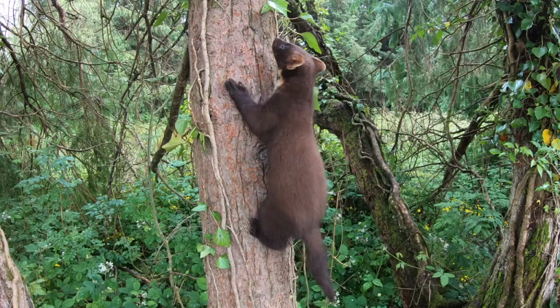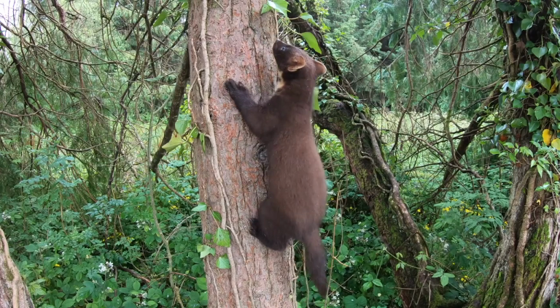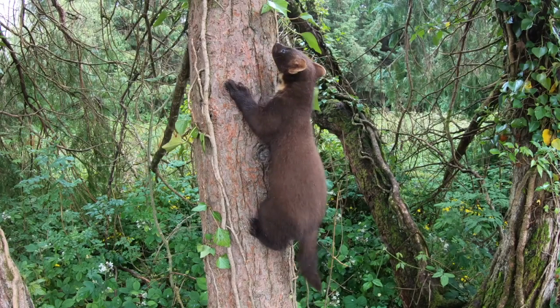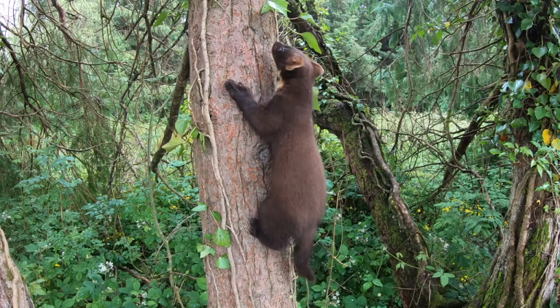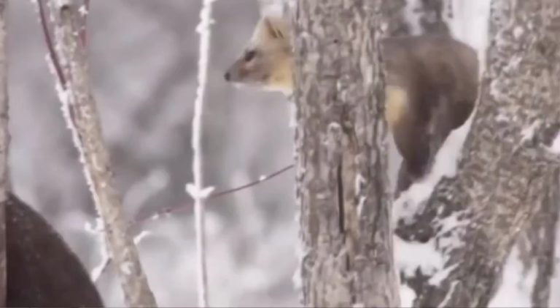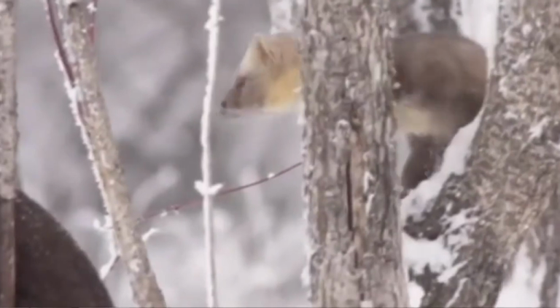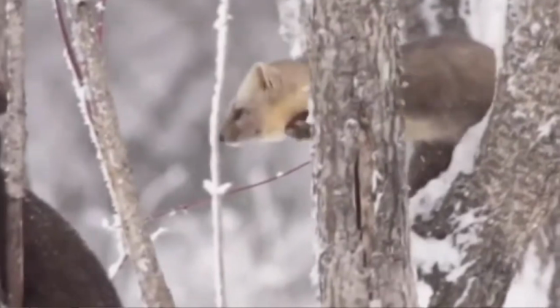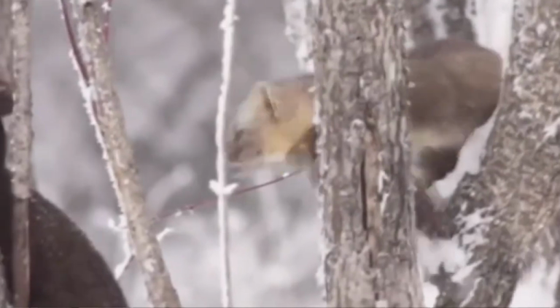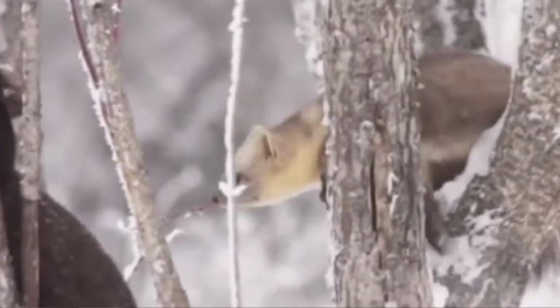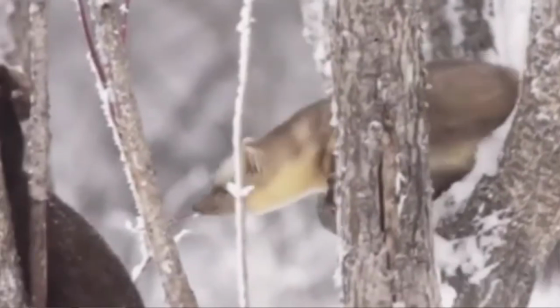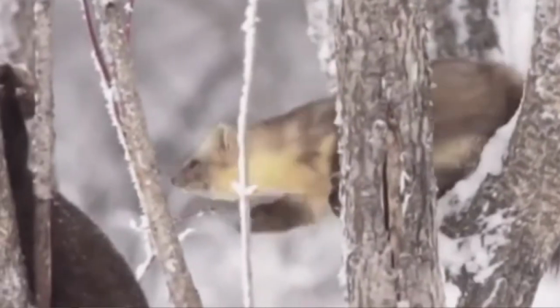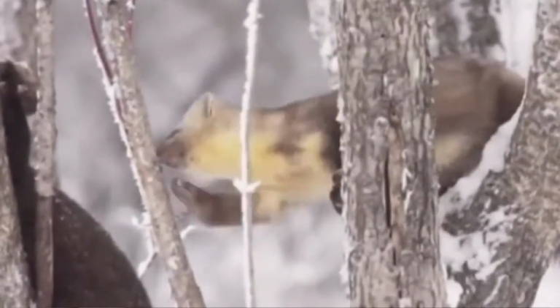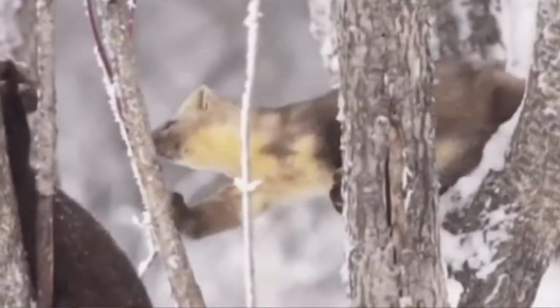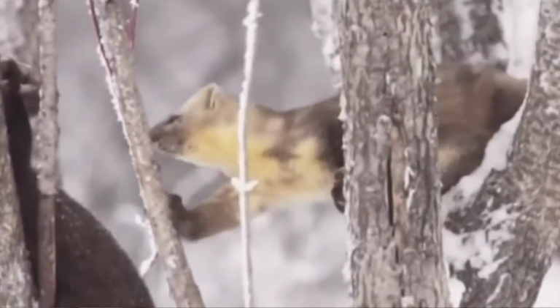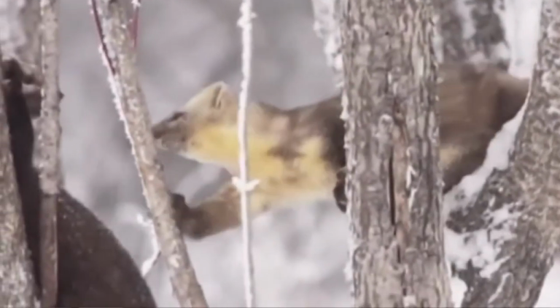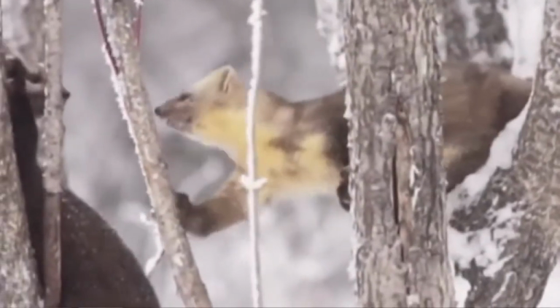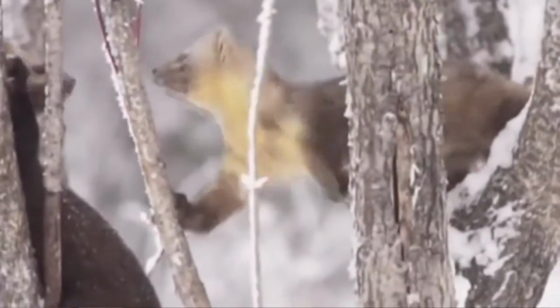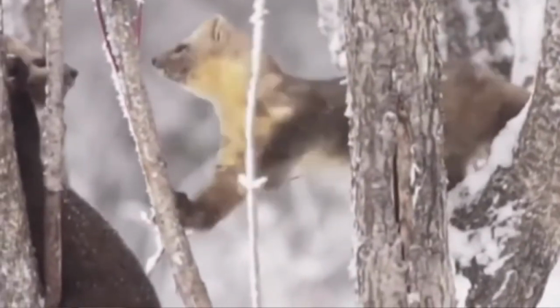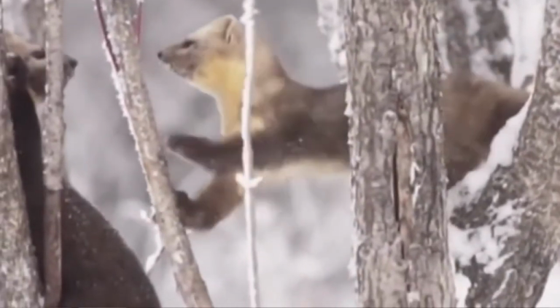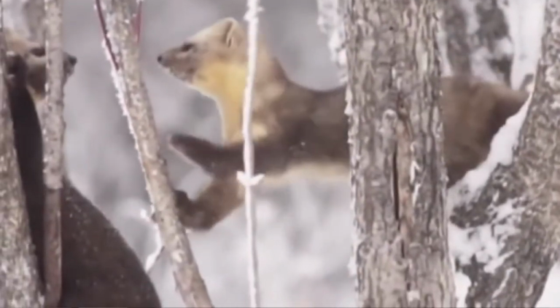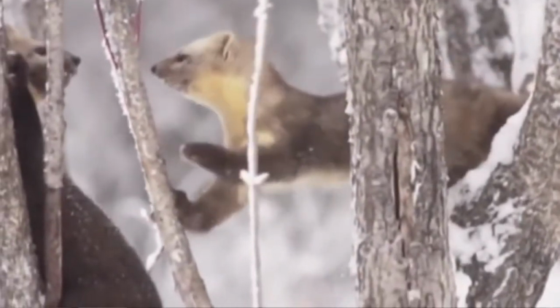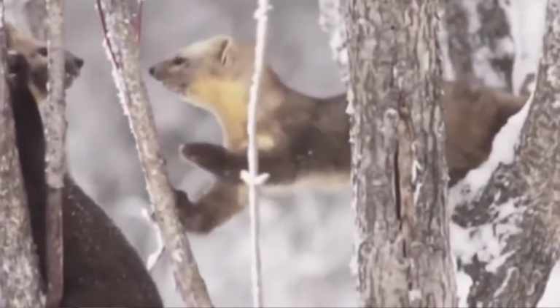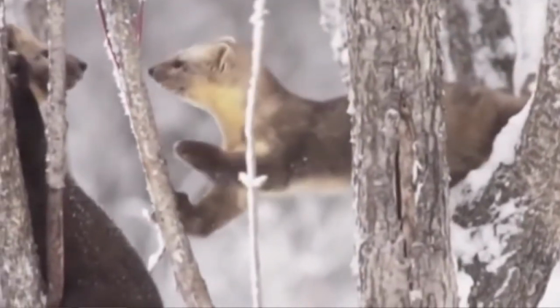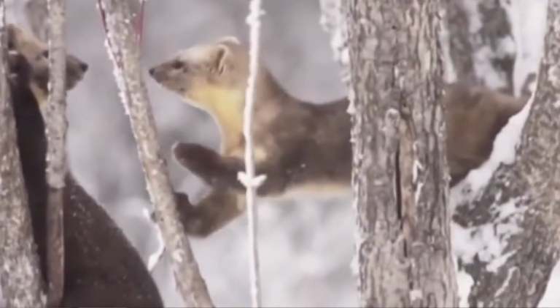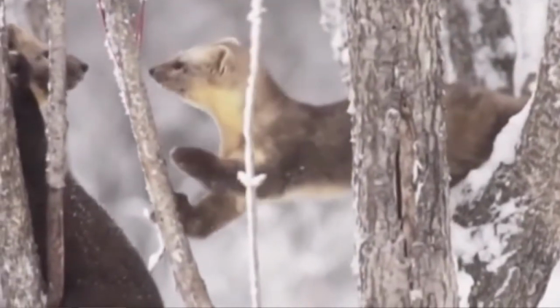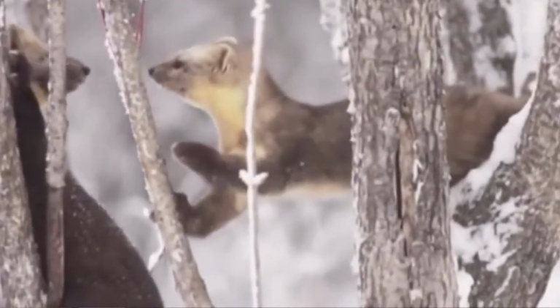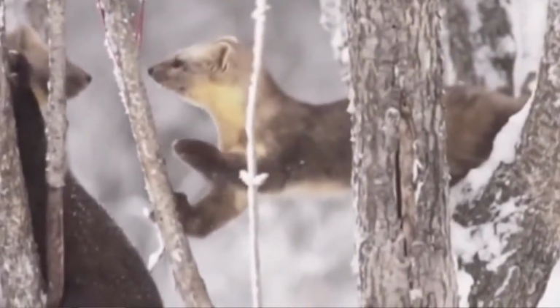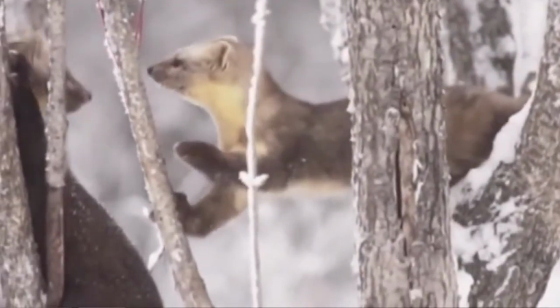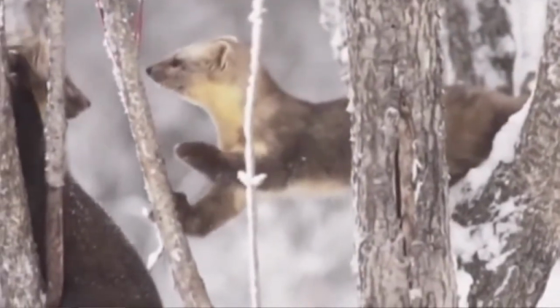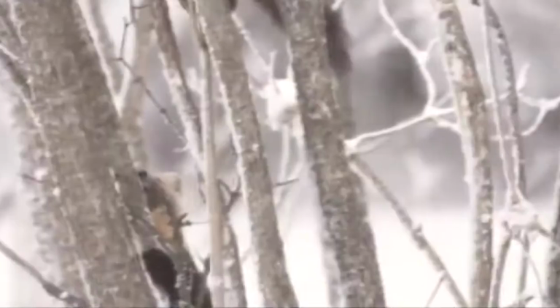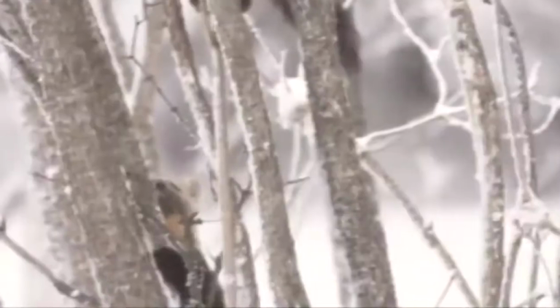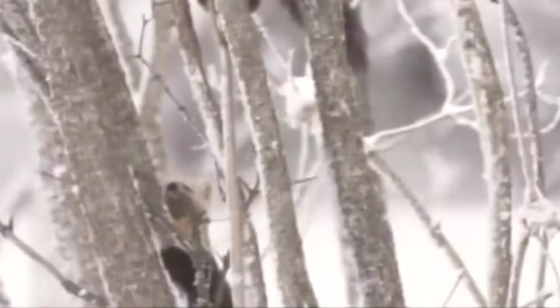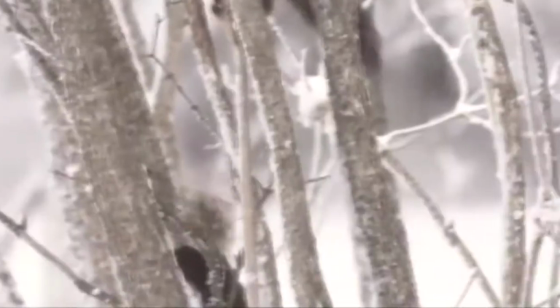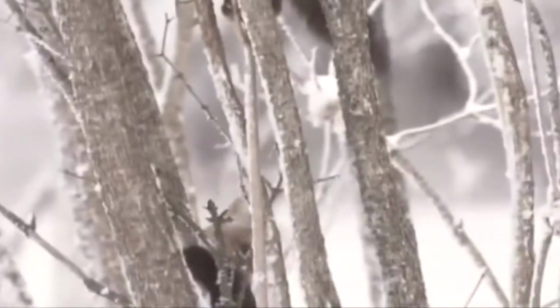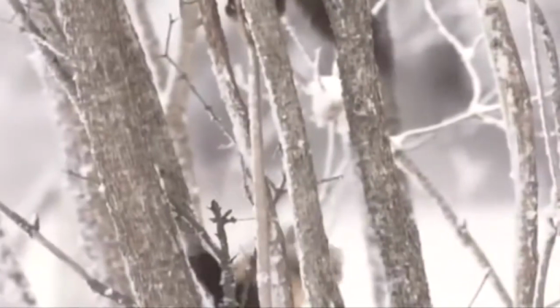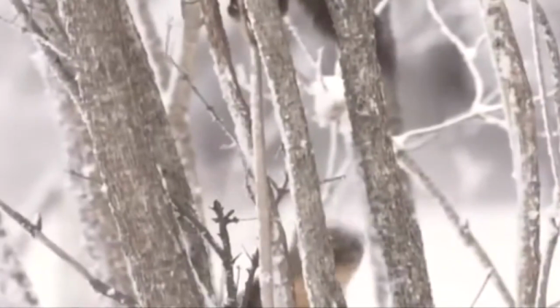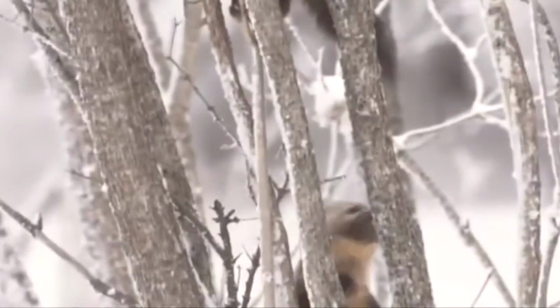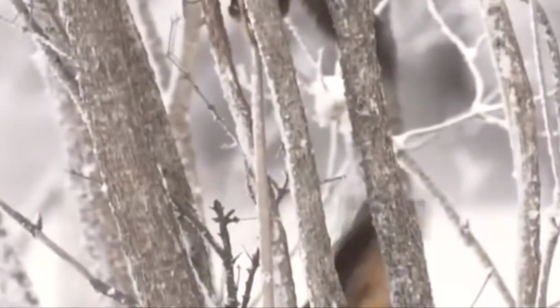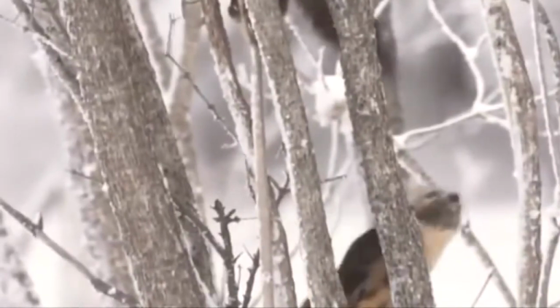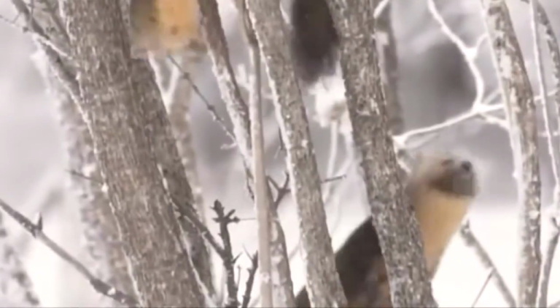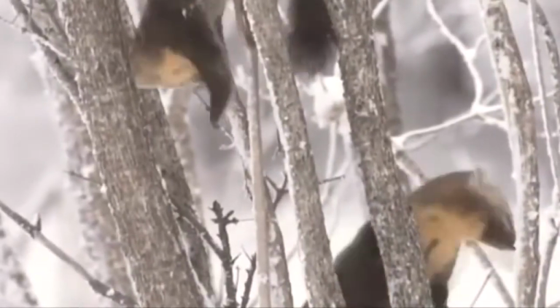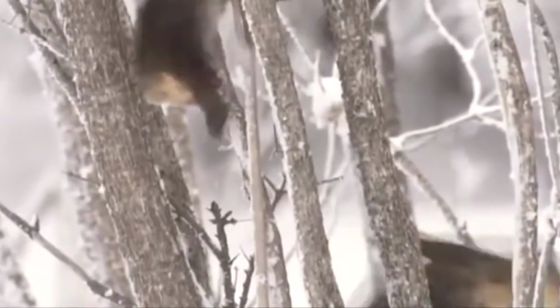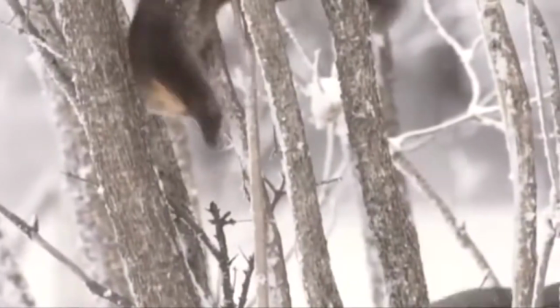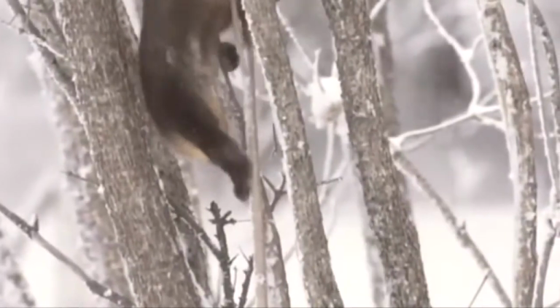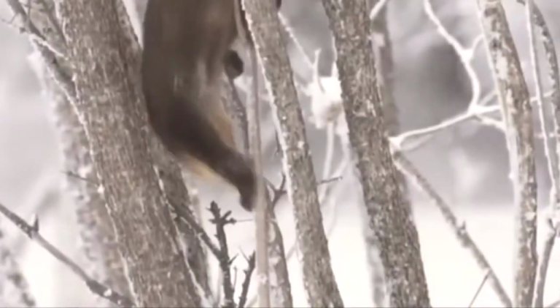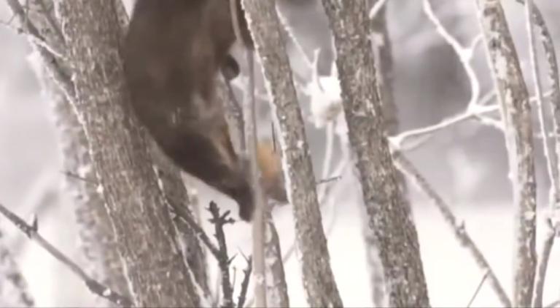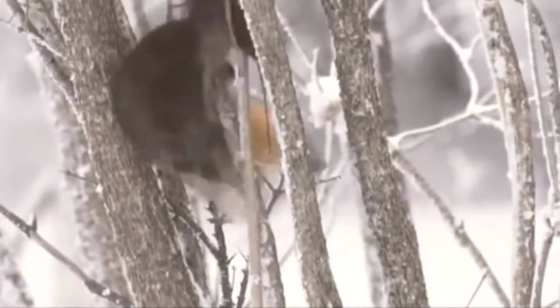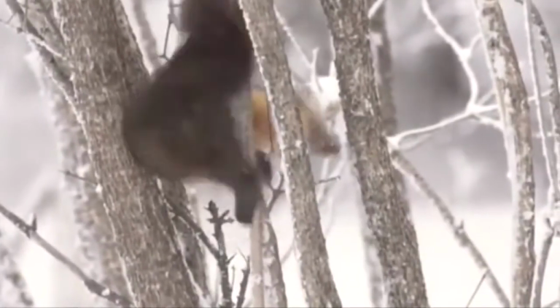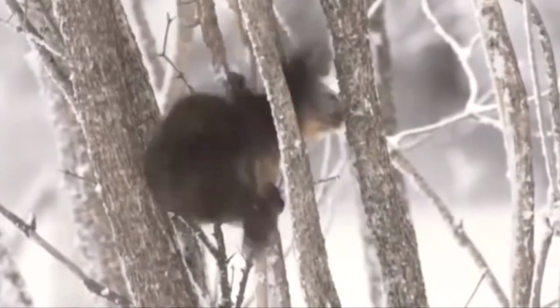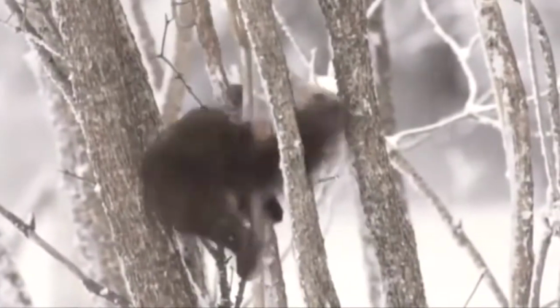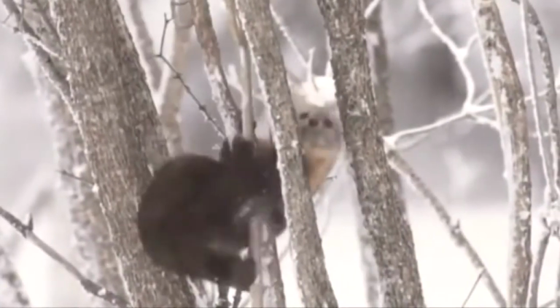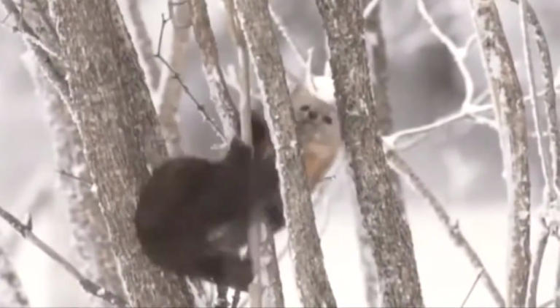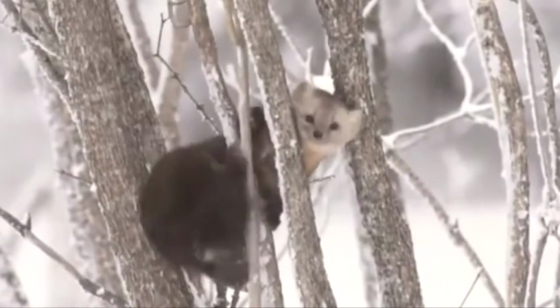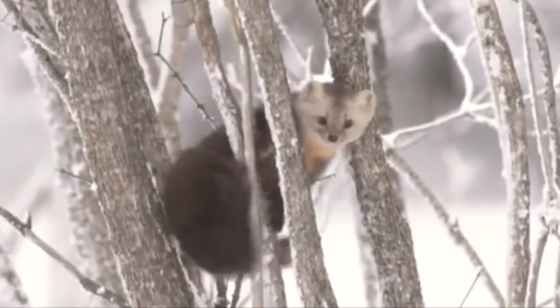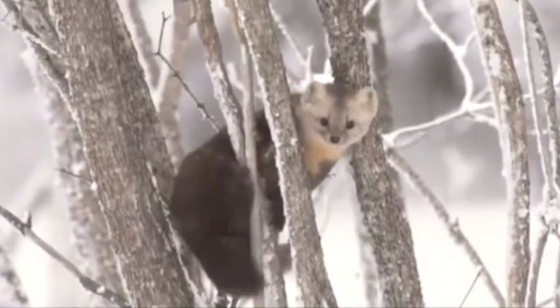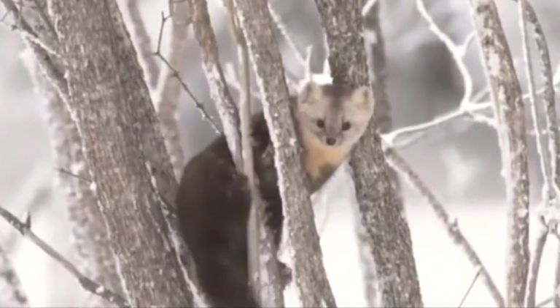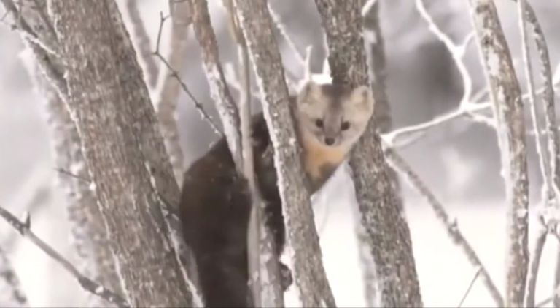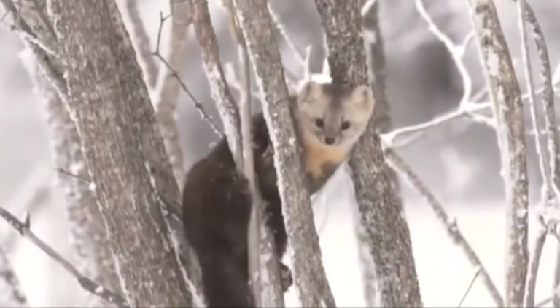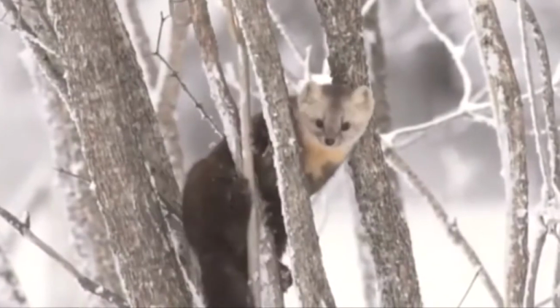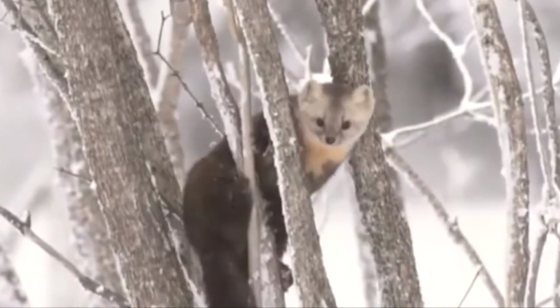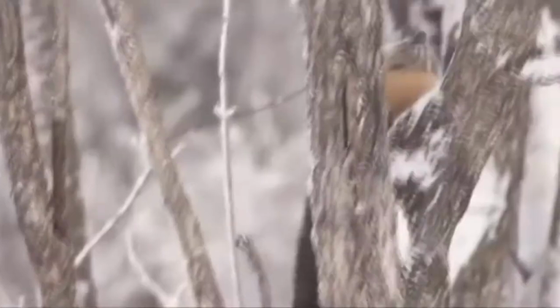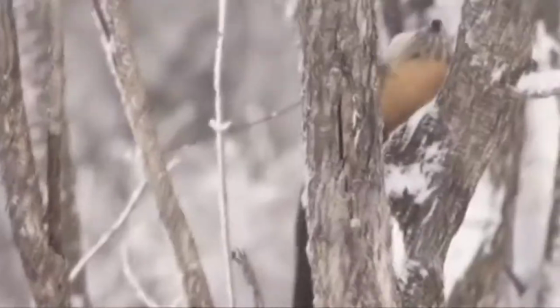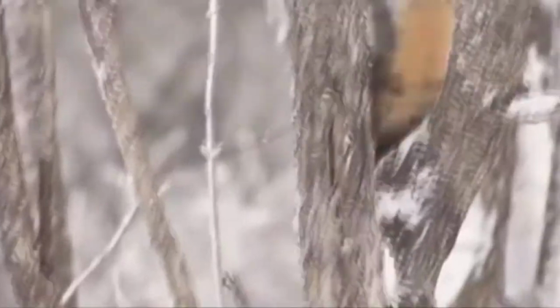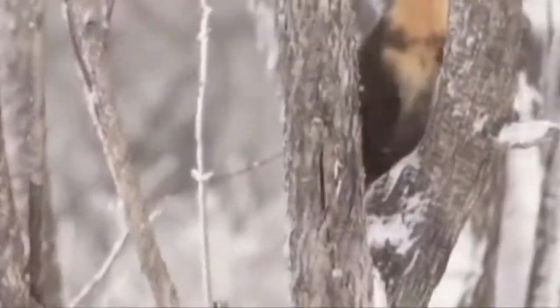The opportunistic Martin is very resilient. They symbolize boldness, resourcefulness, and flexibility.